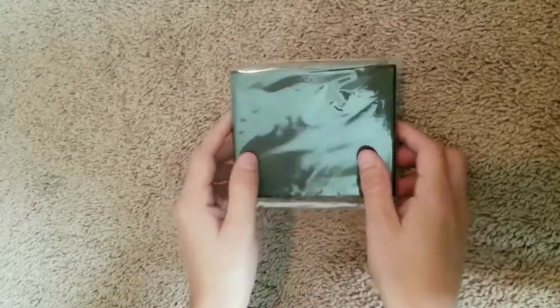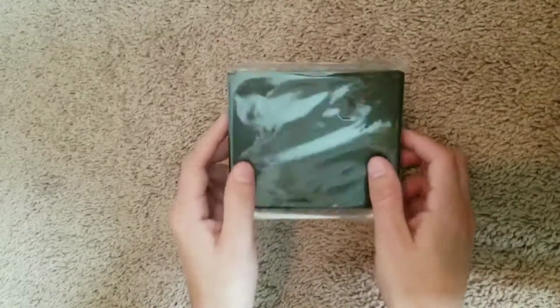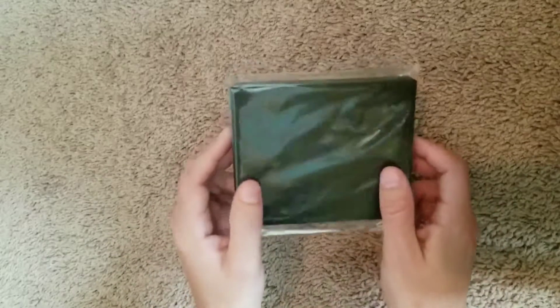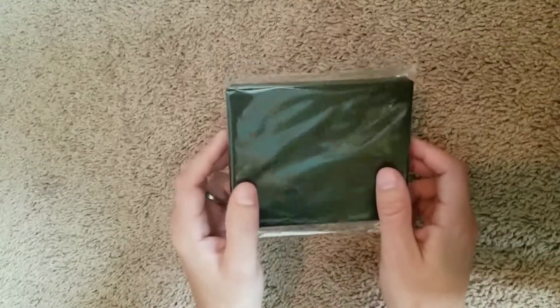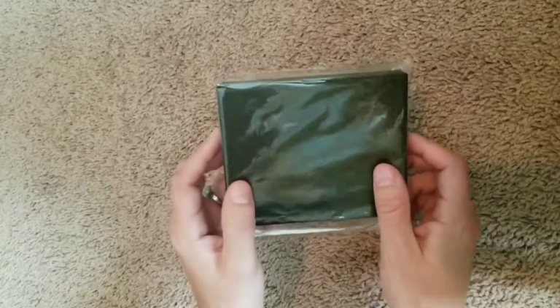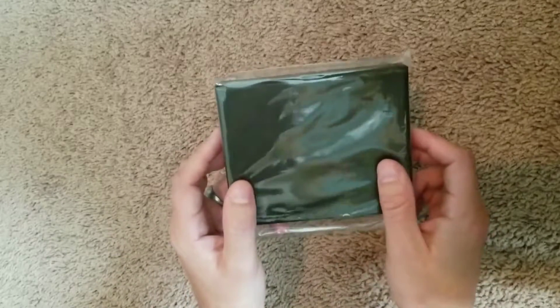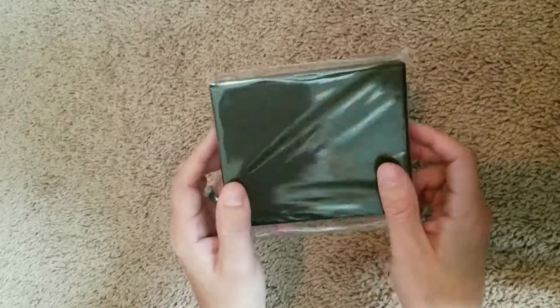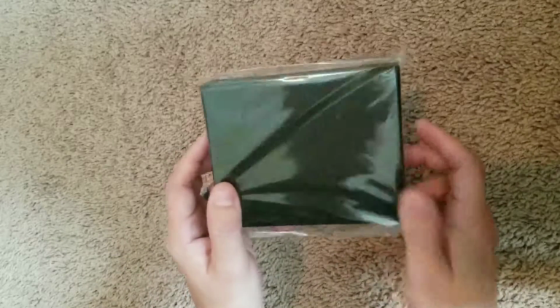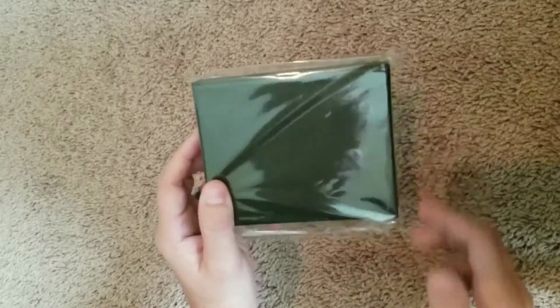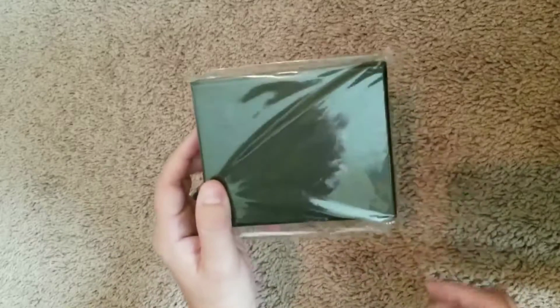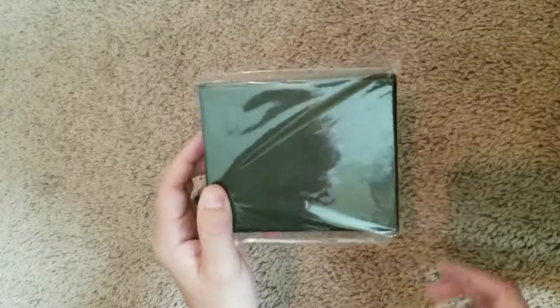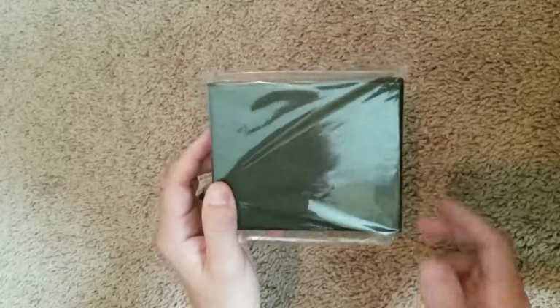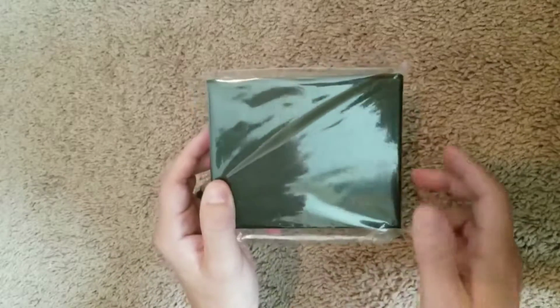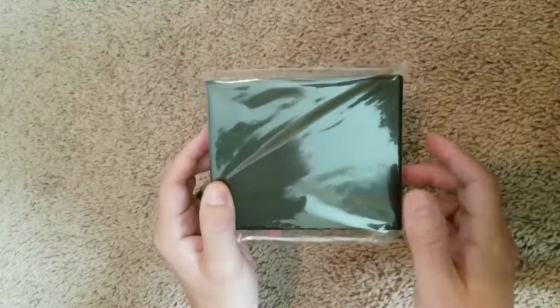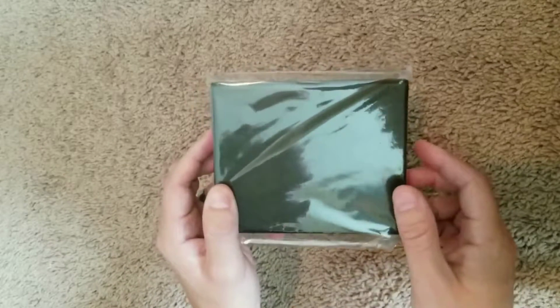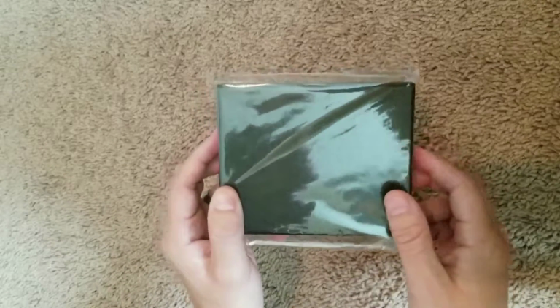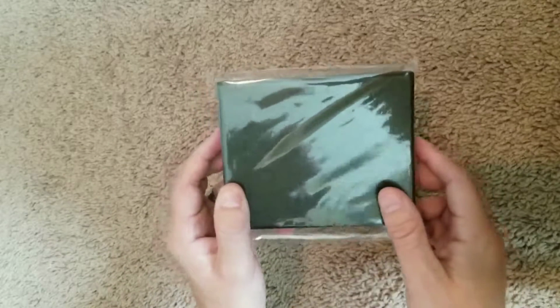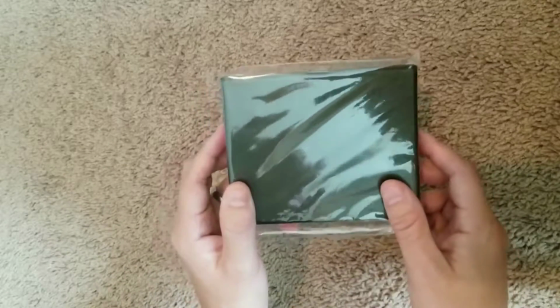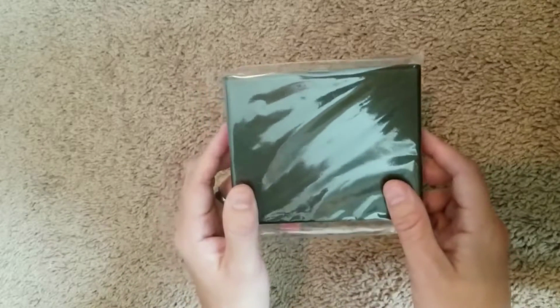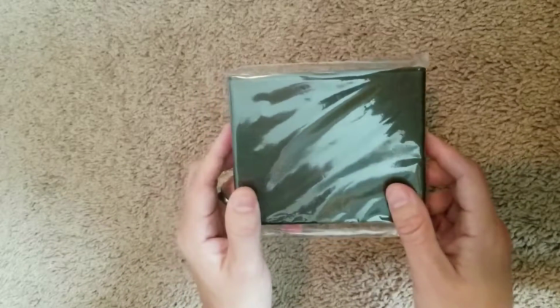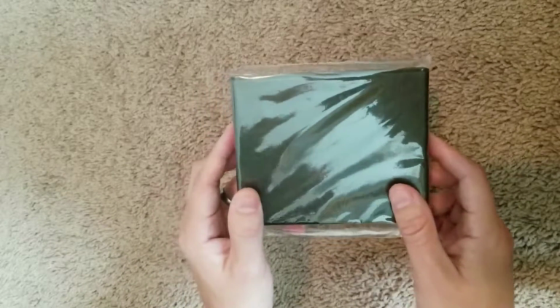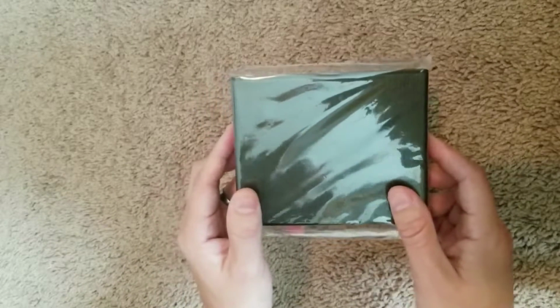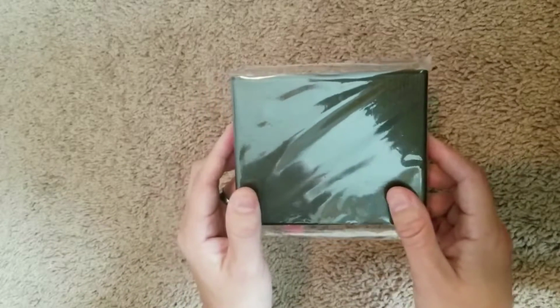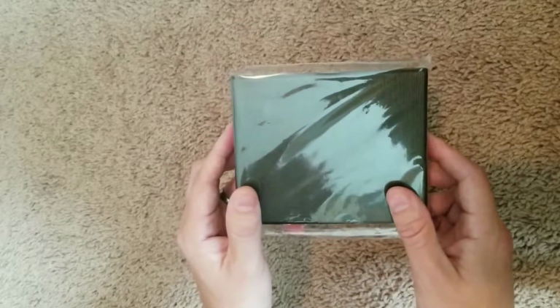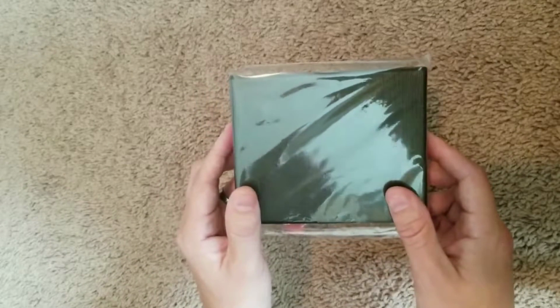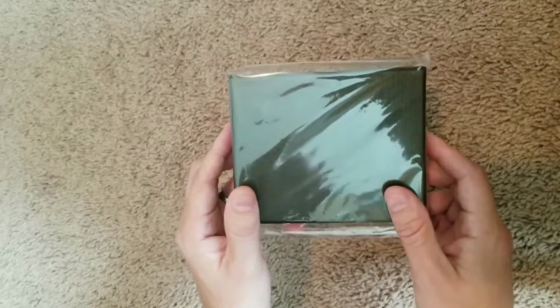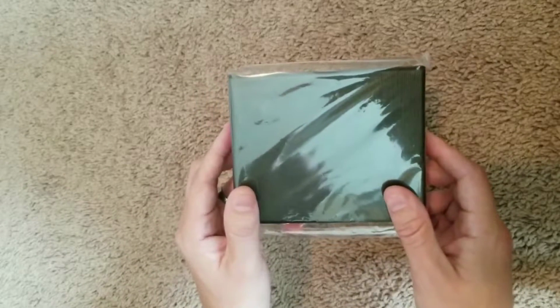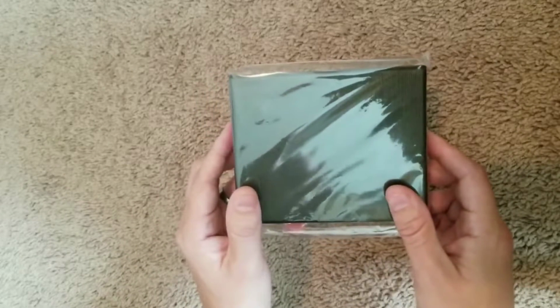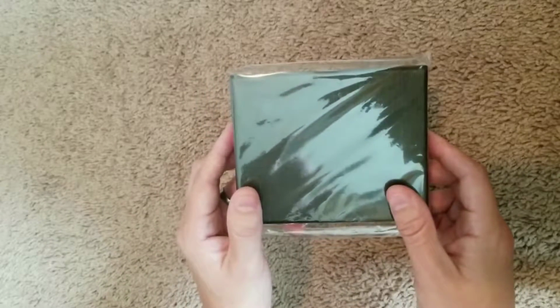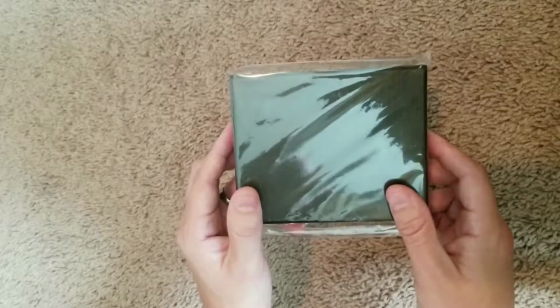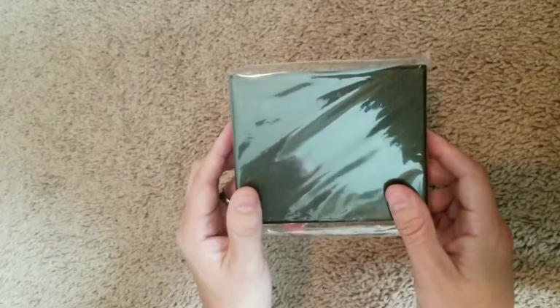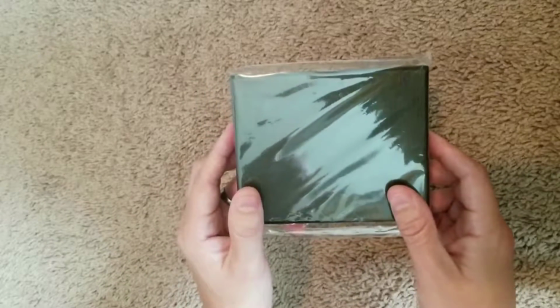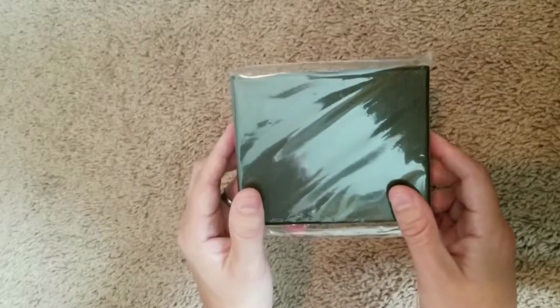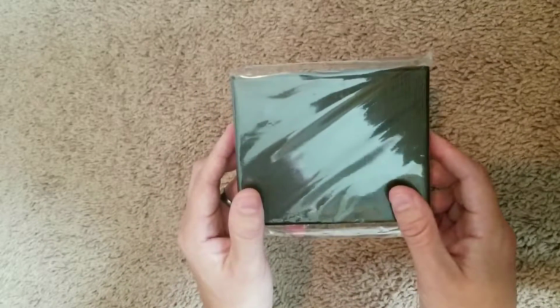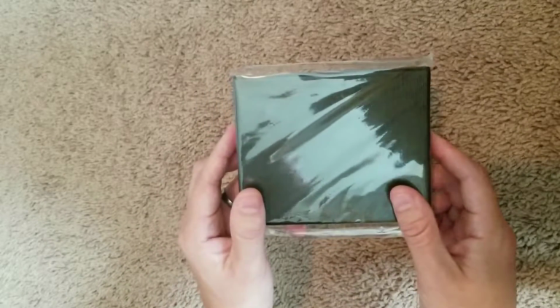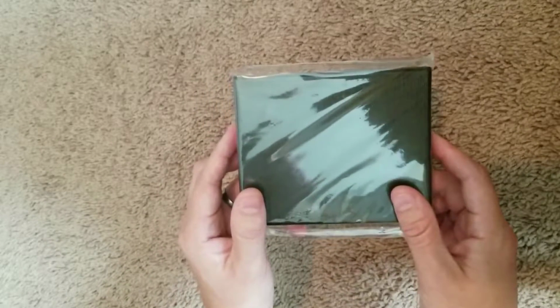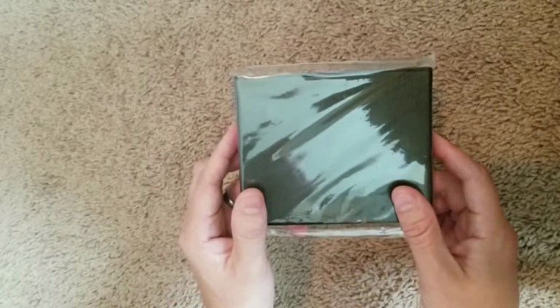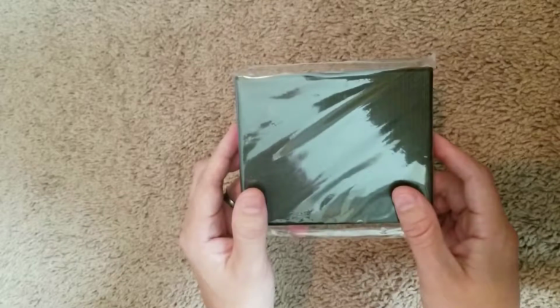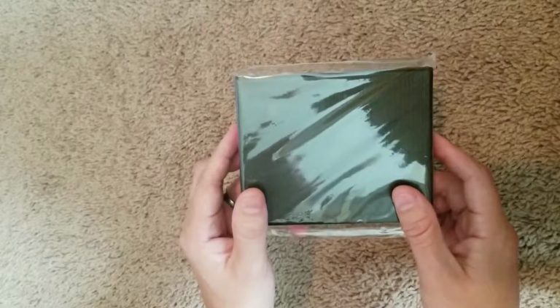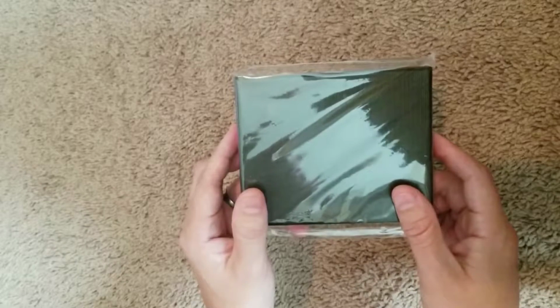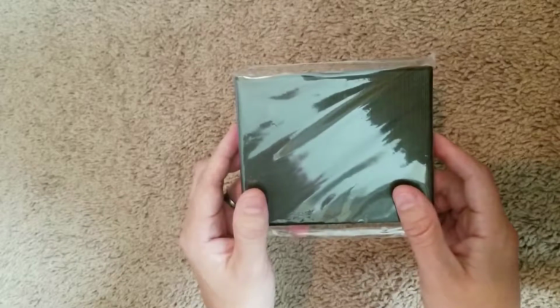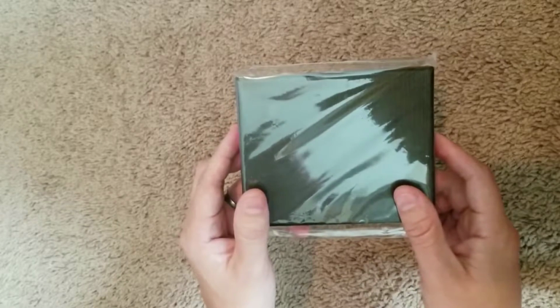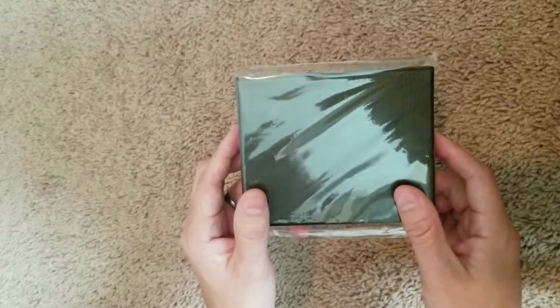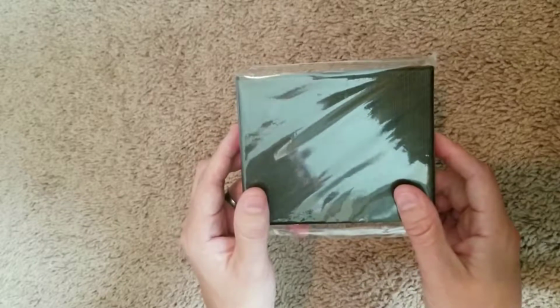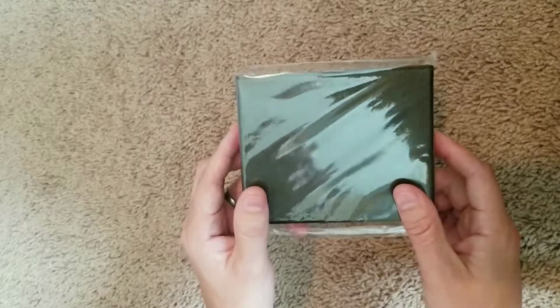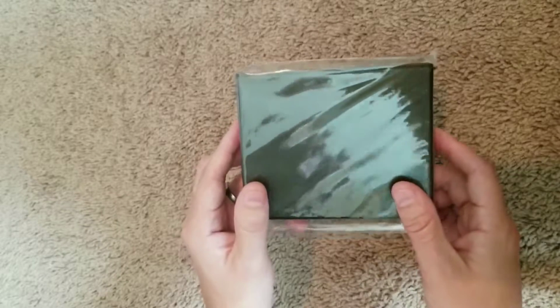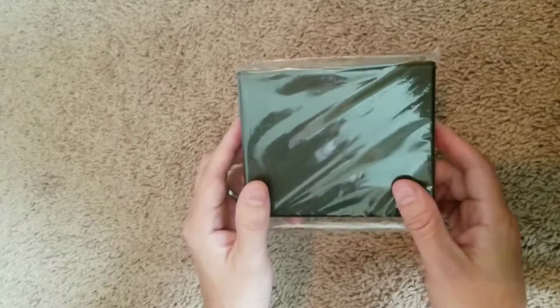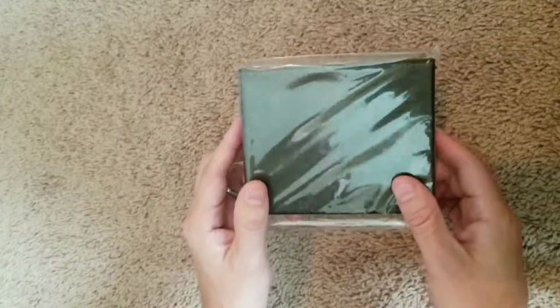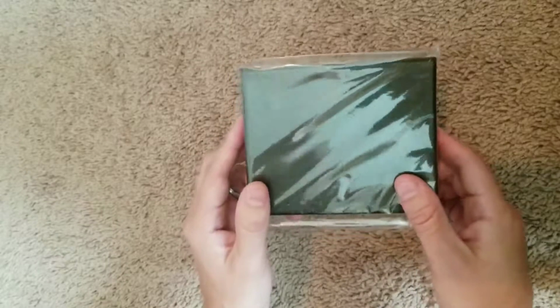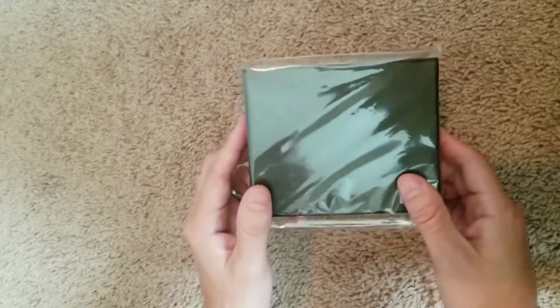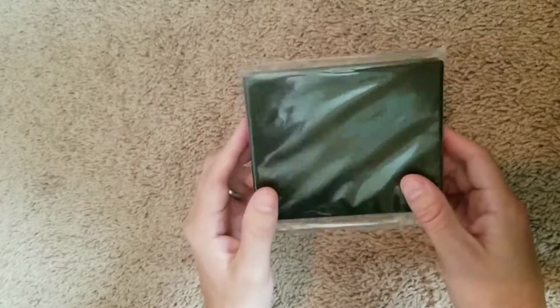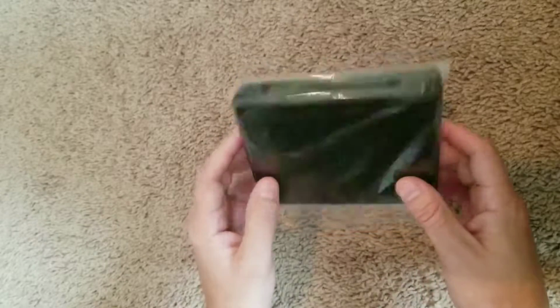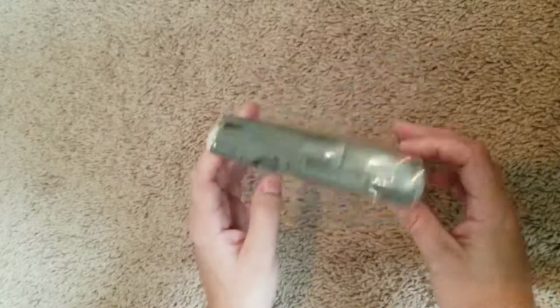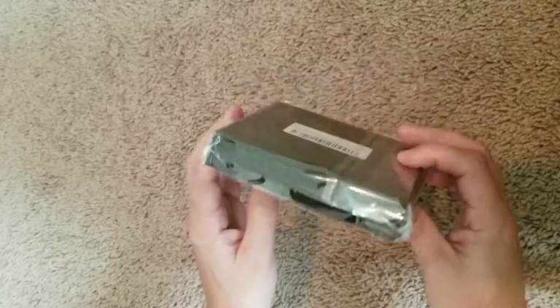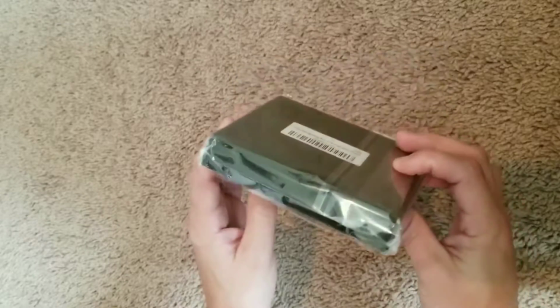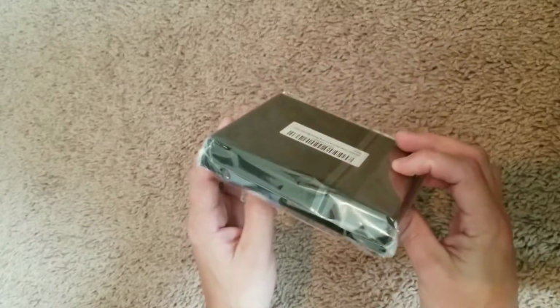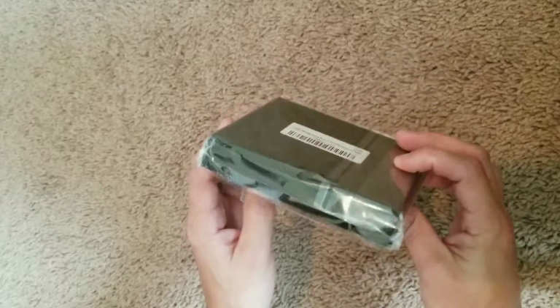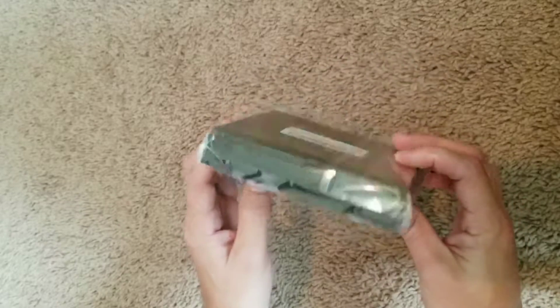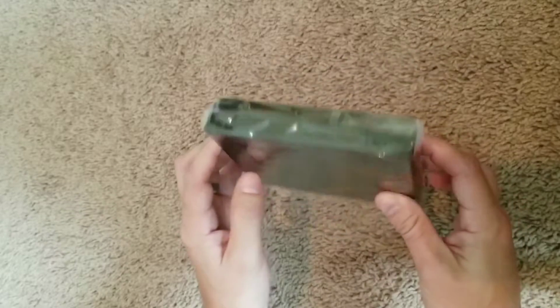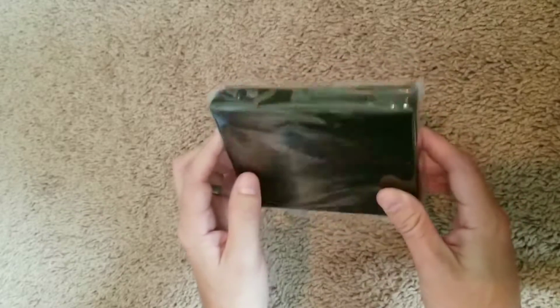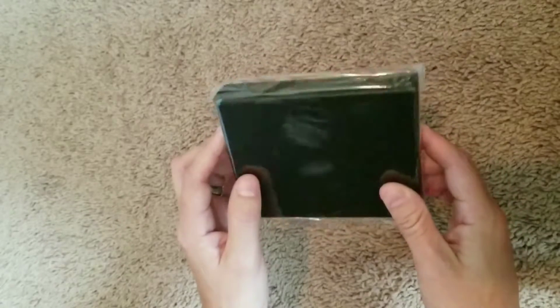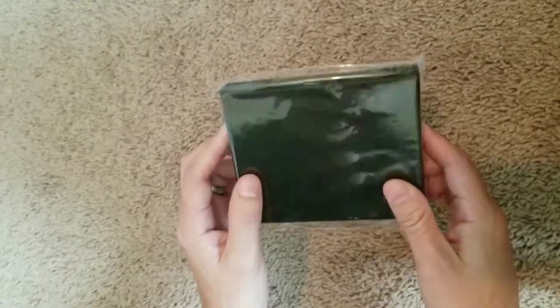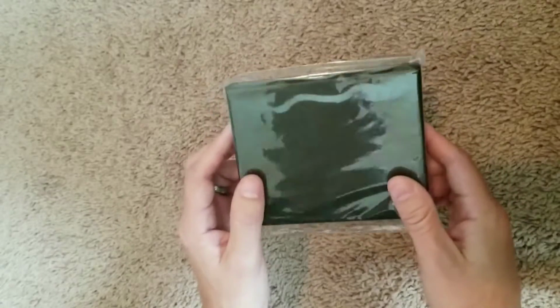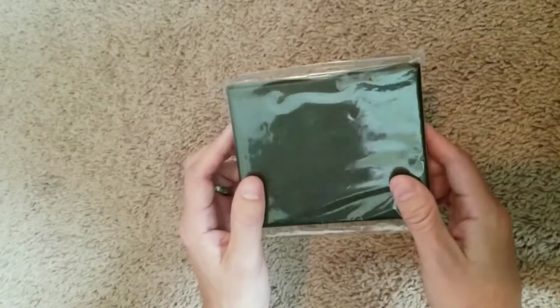I'm going to be reviewing the Genuine Leather Baseball Wallet by Ballpark Elite. I got this on Amazon.